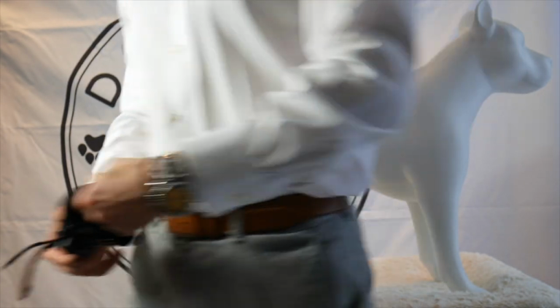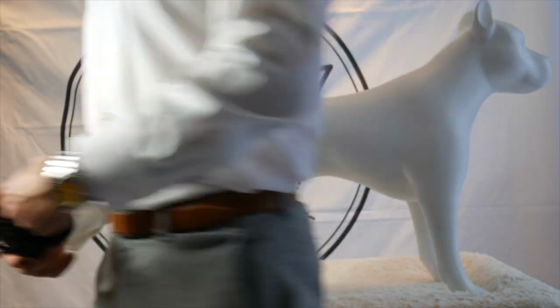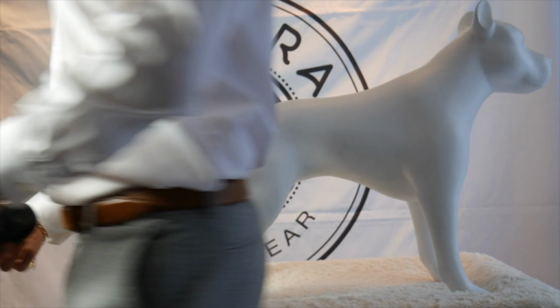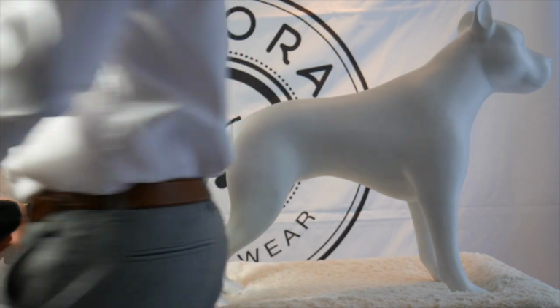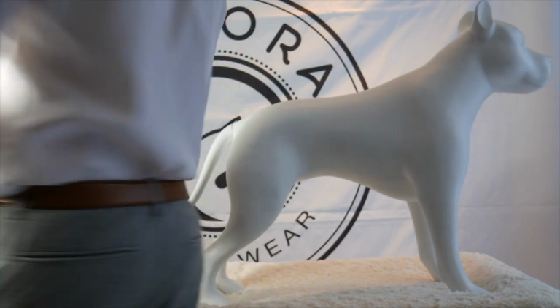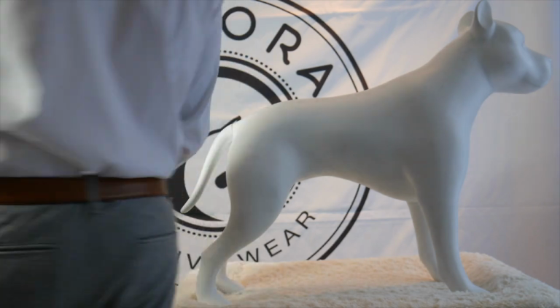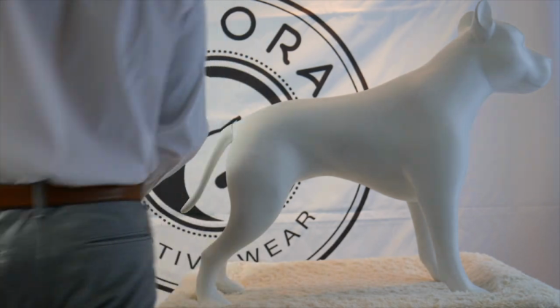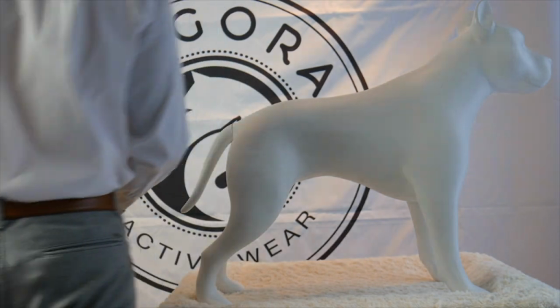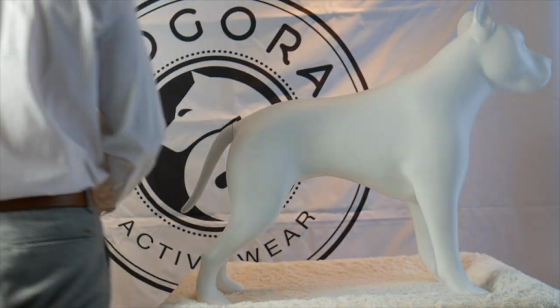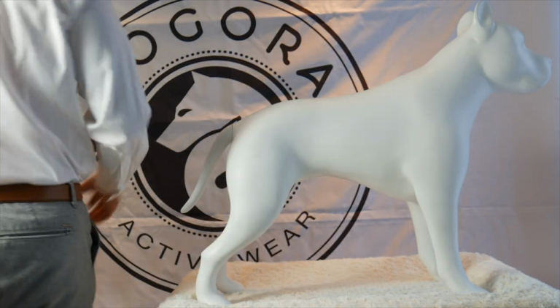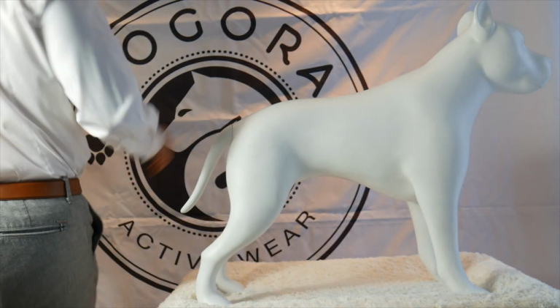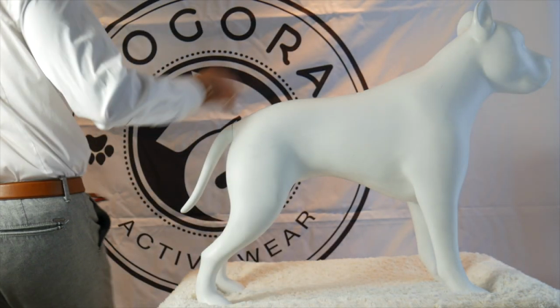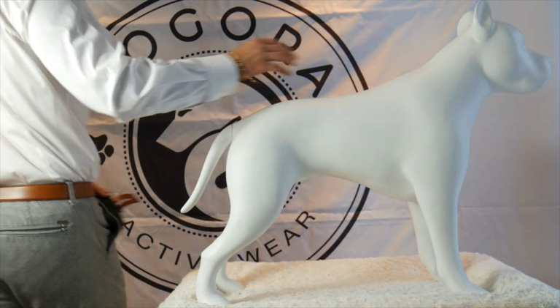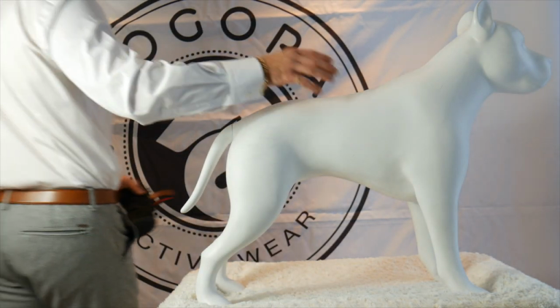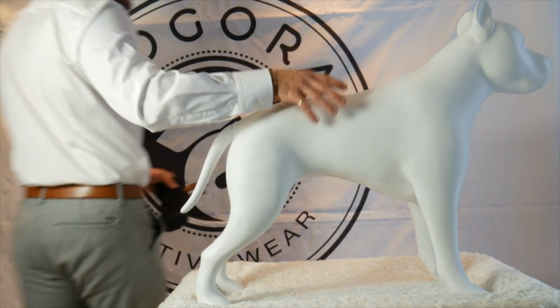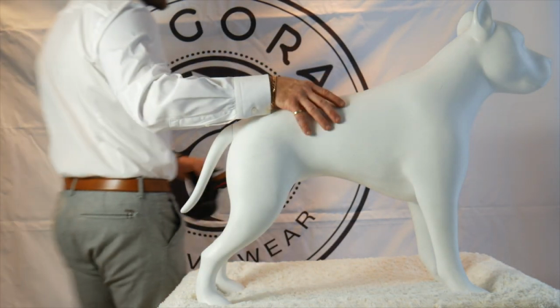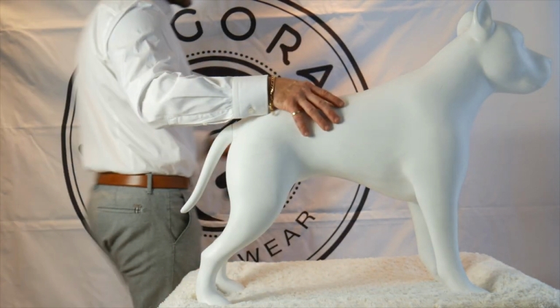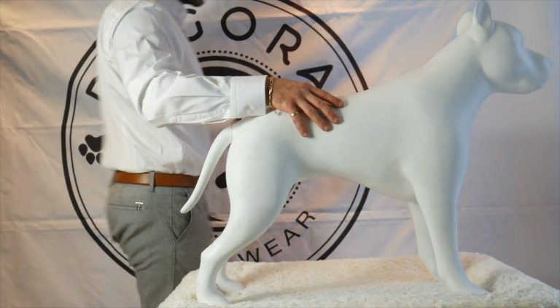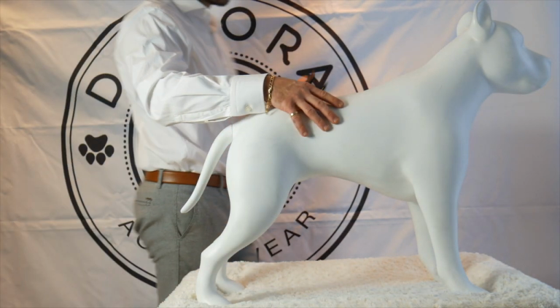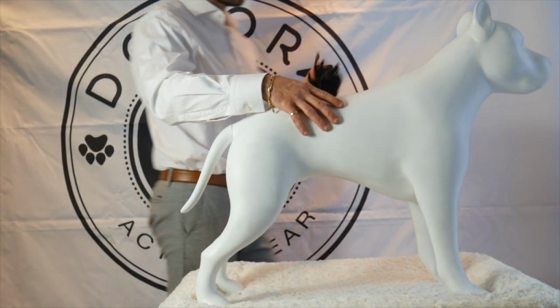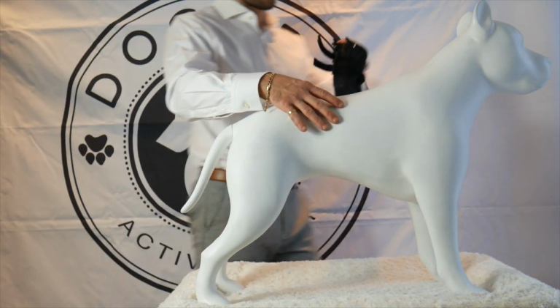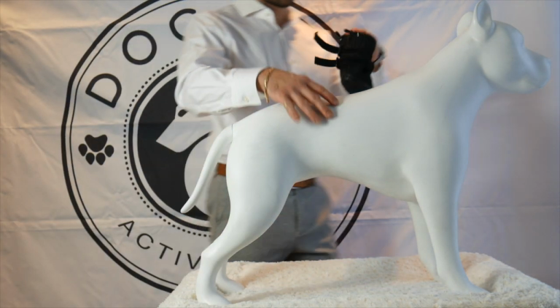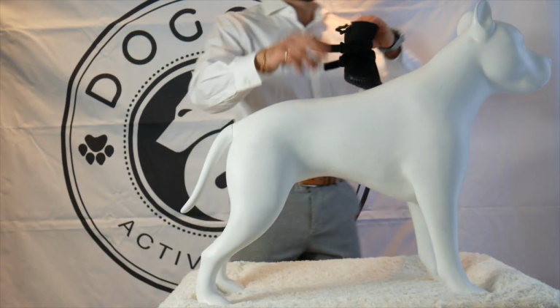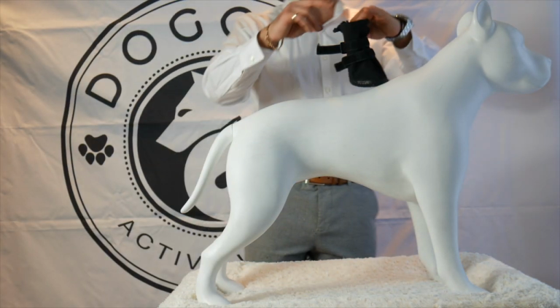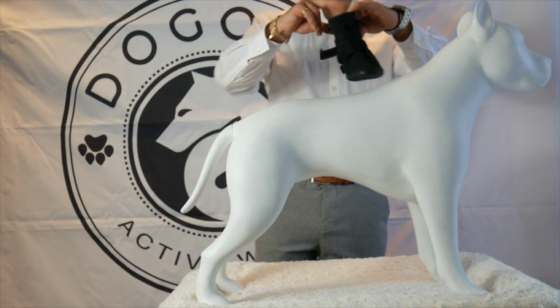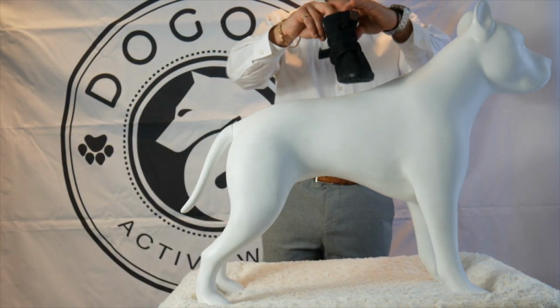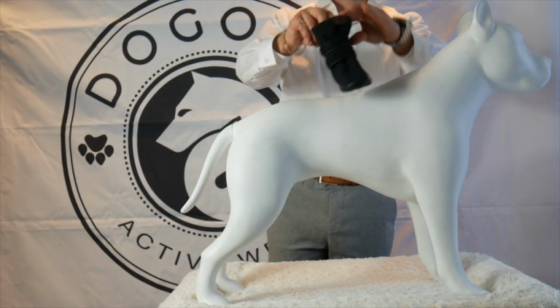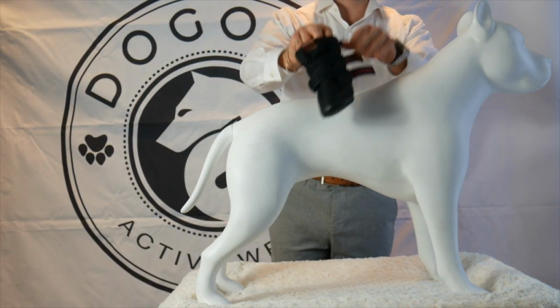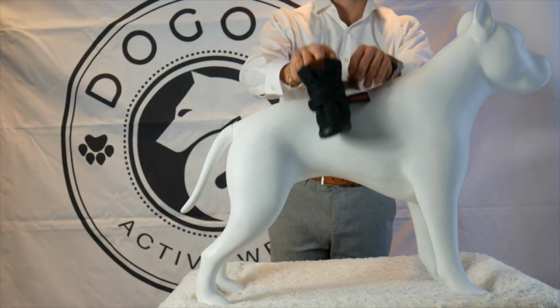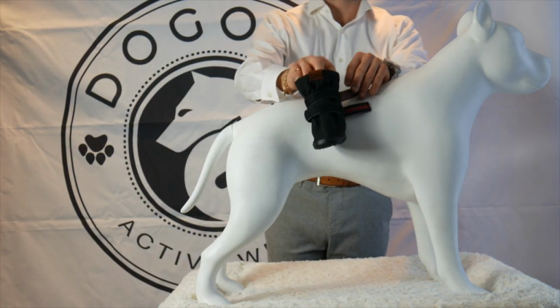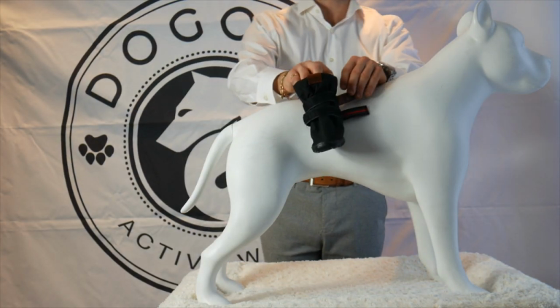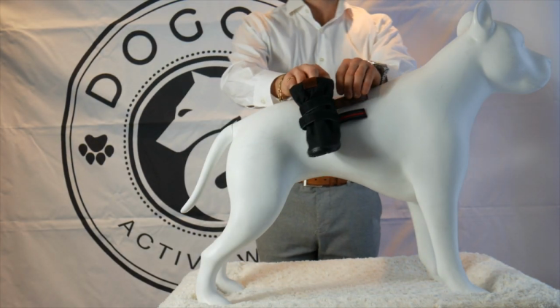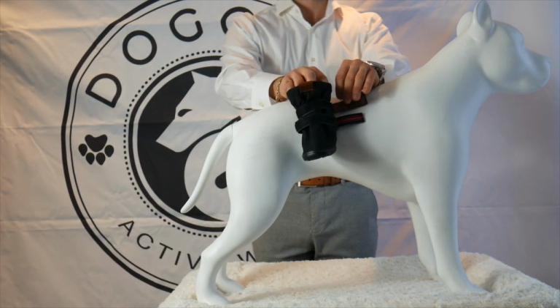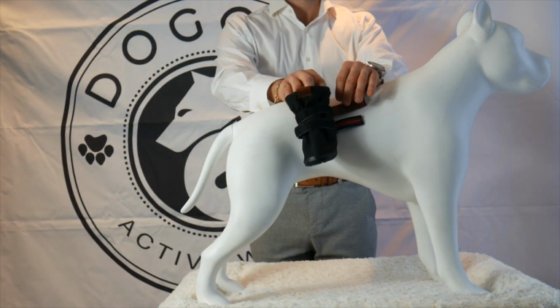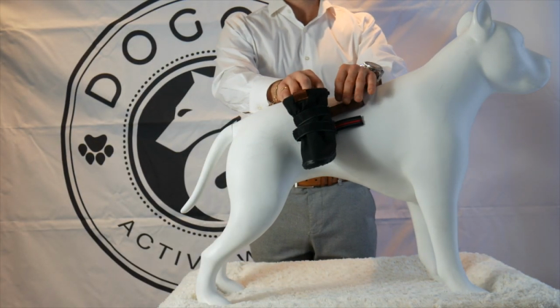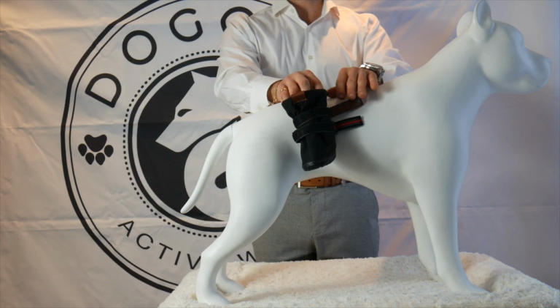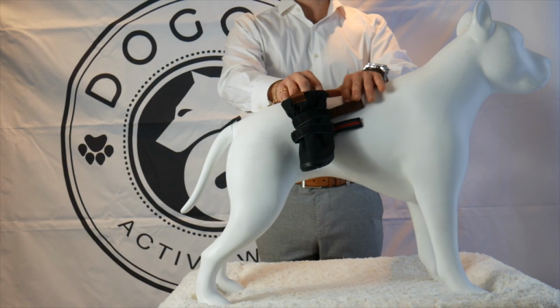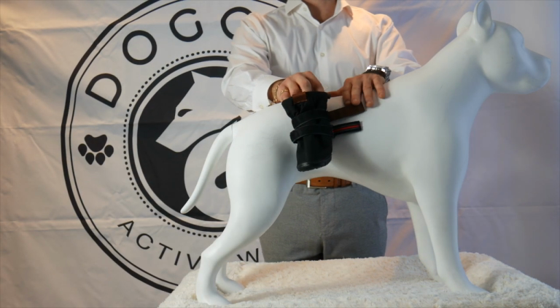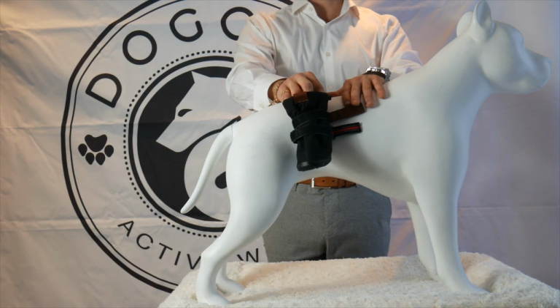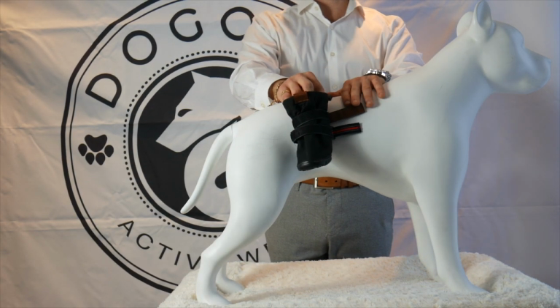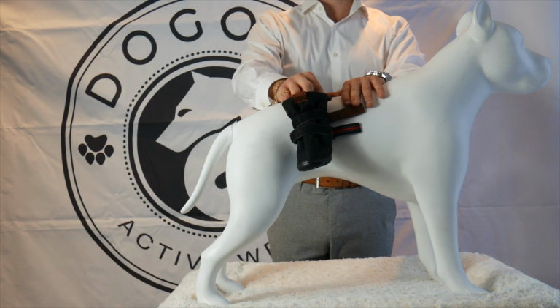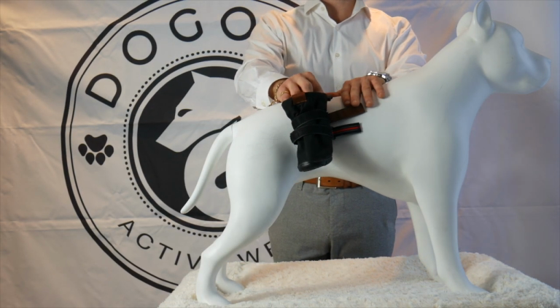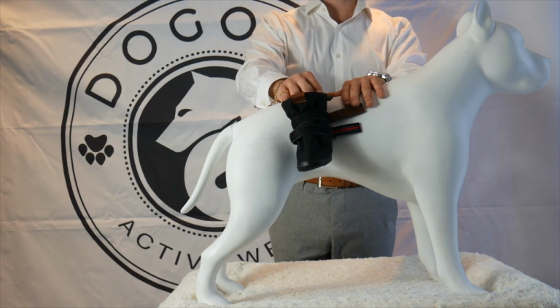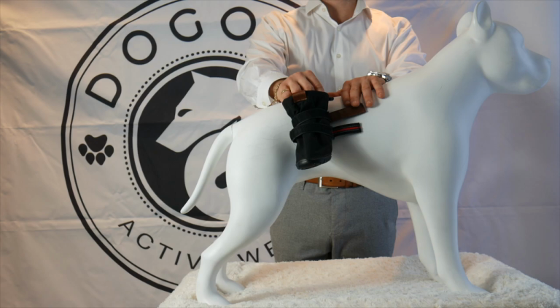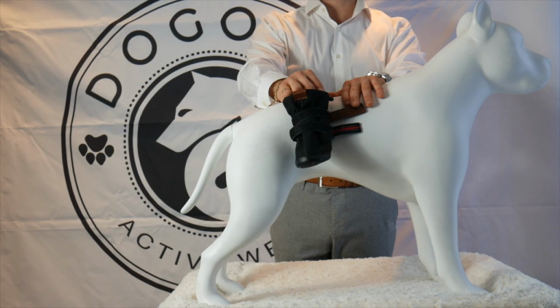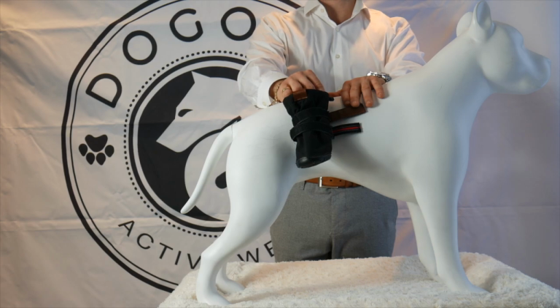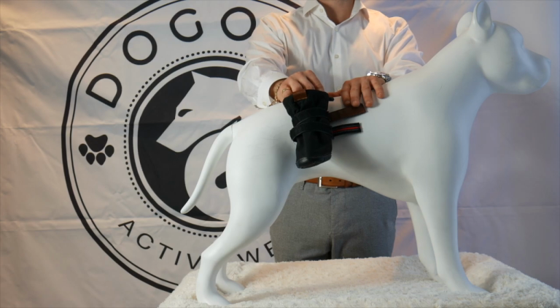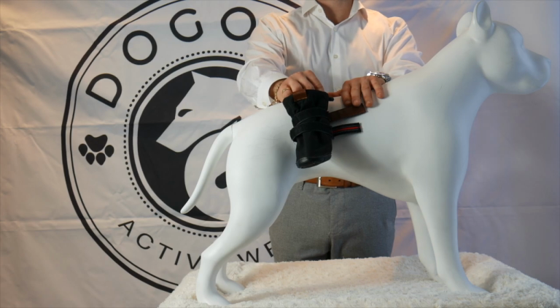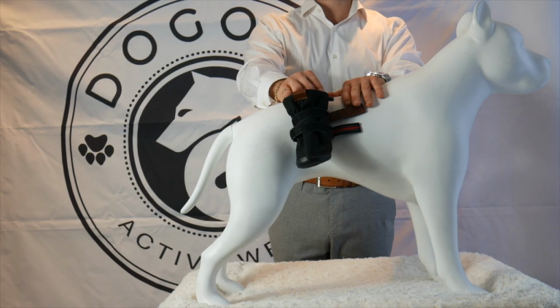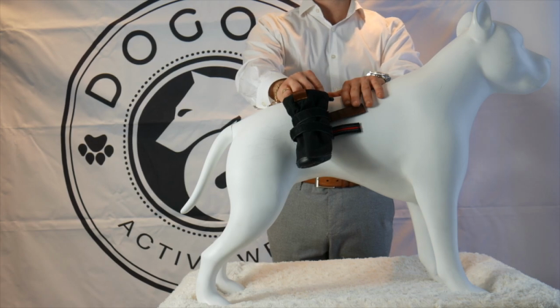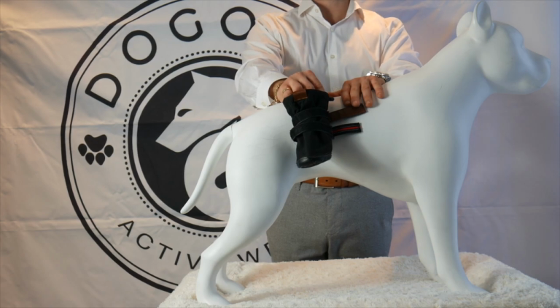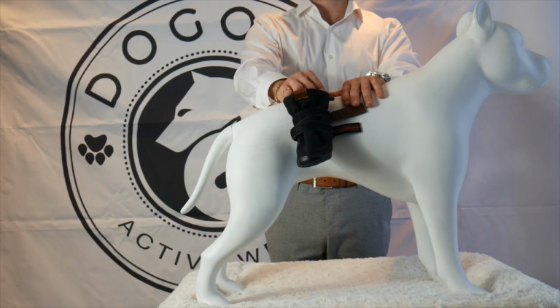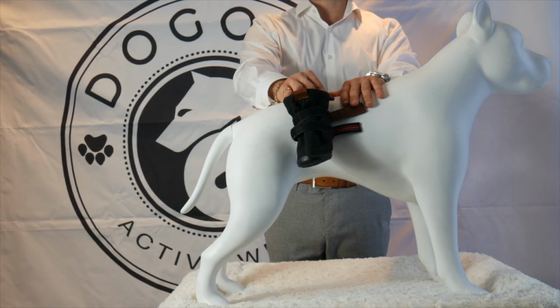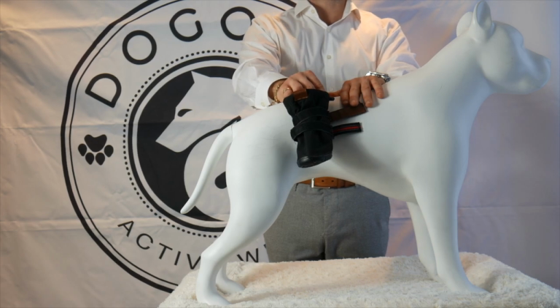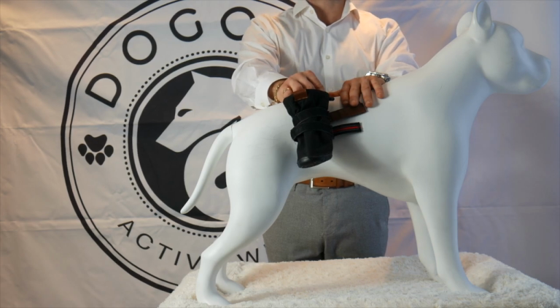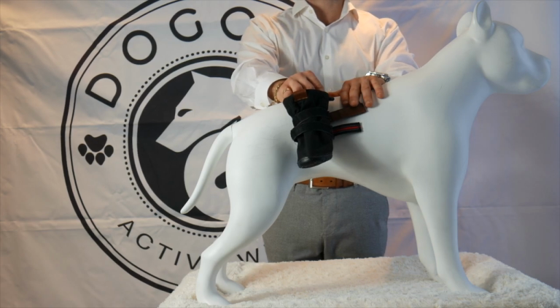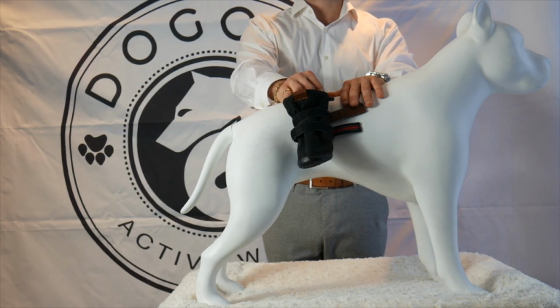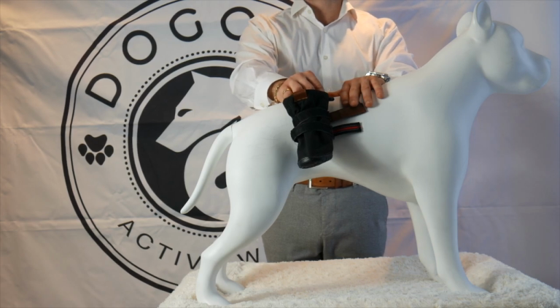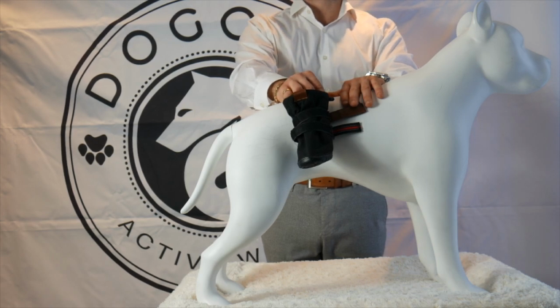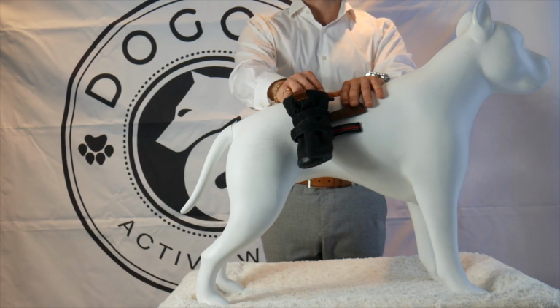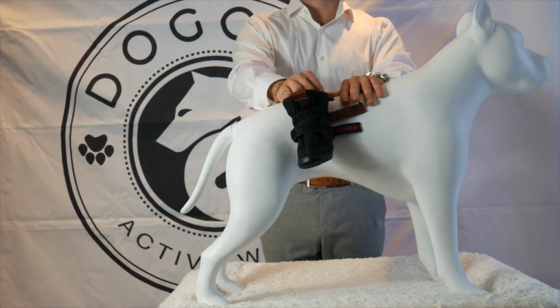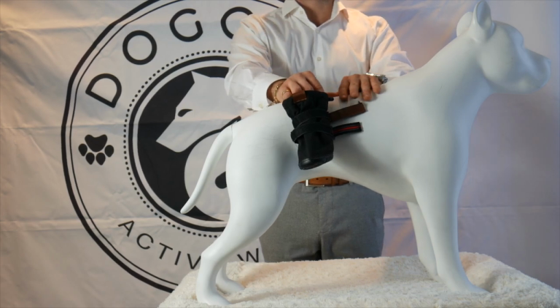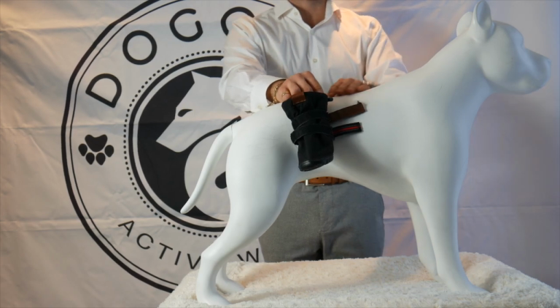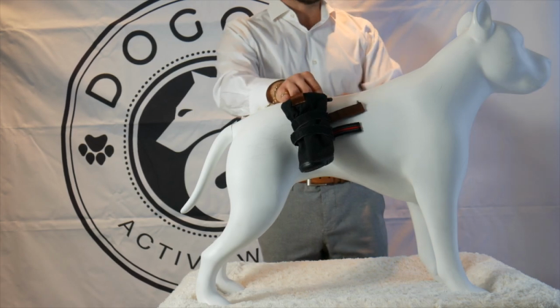When placing the boot on, you want to make sure that you're on the opposite side of the dog and that the dog is standing on the ground to ensure that their paw touches the bottom of the boot.